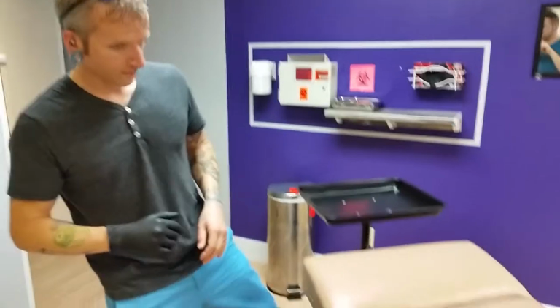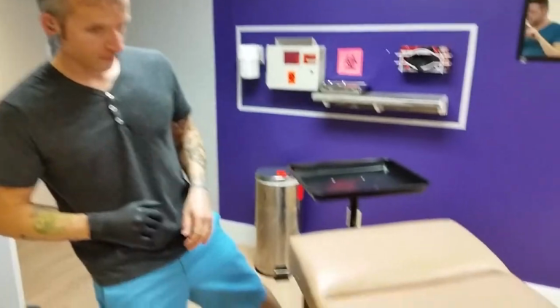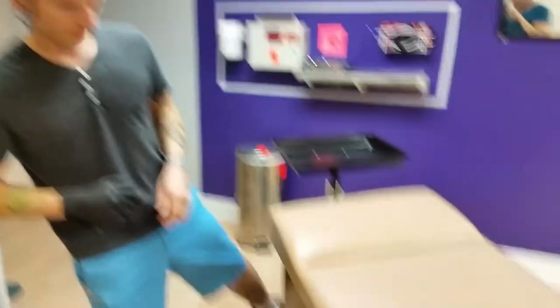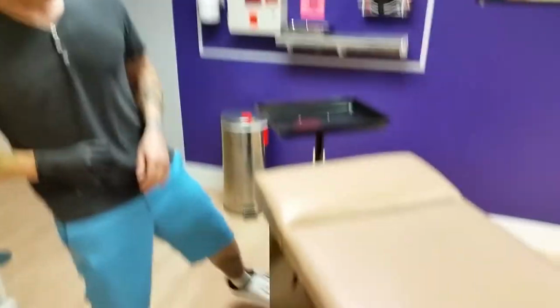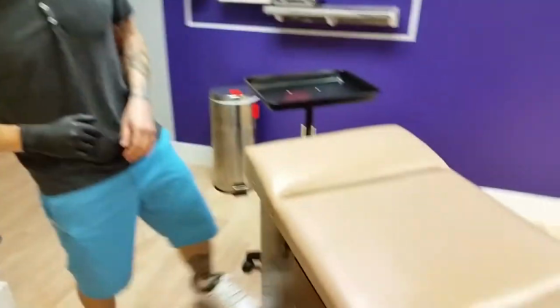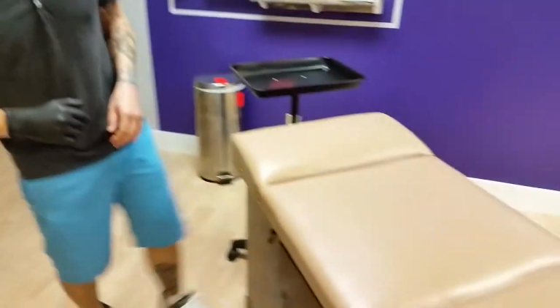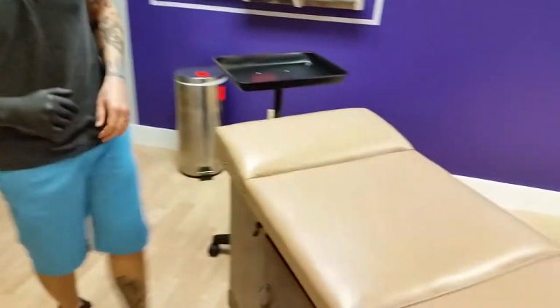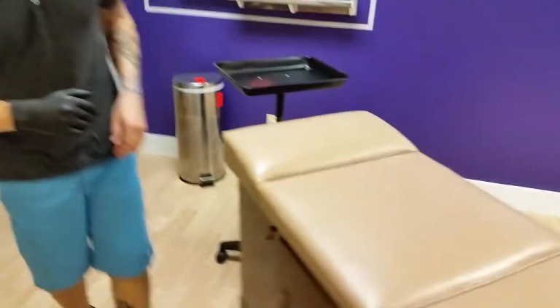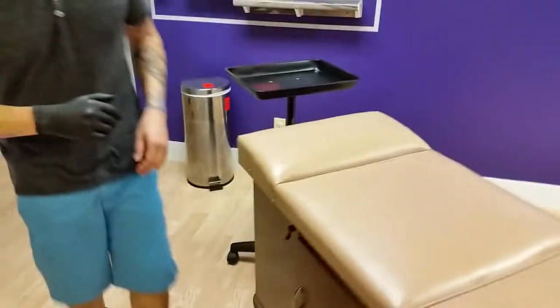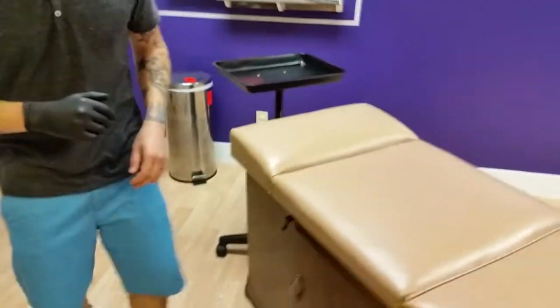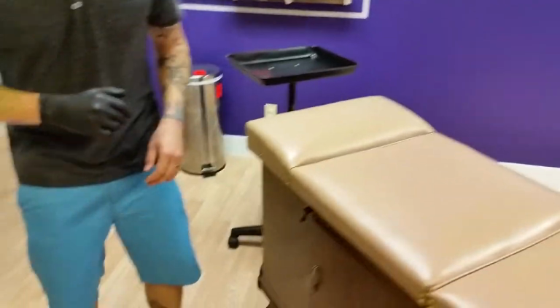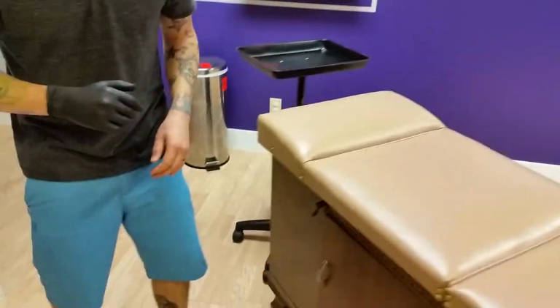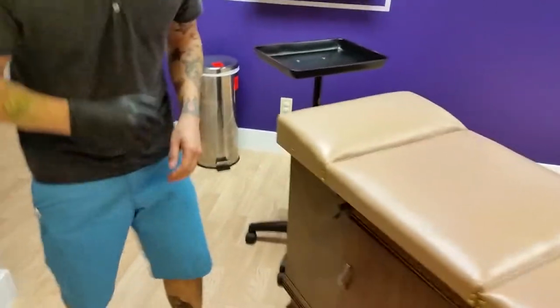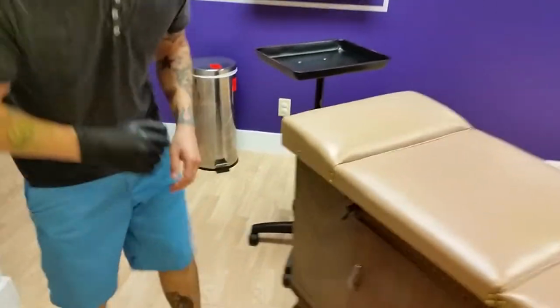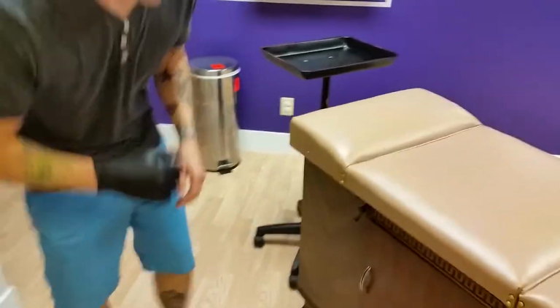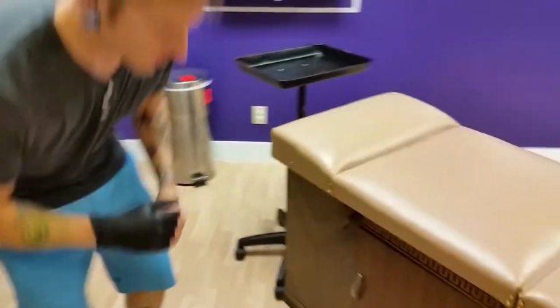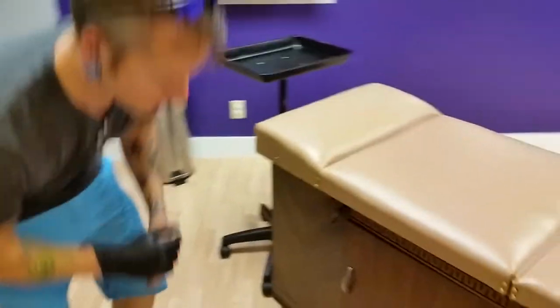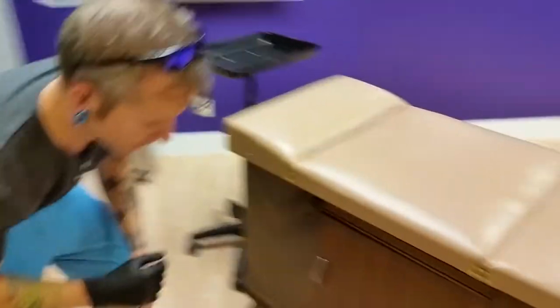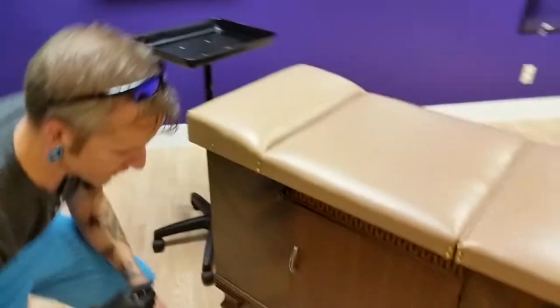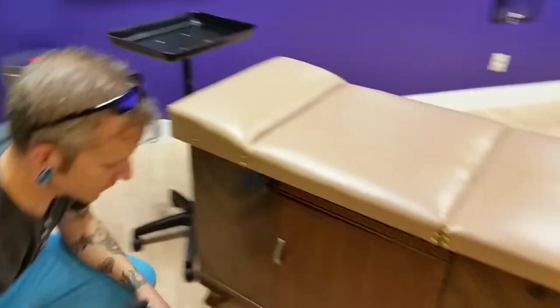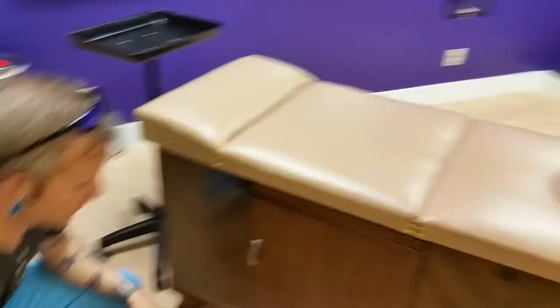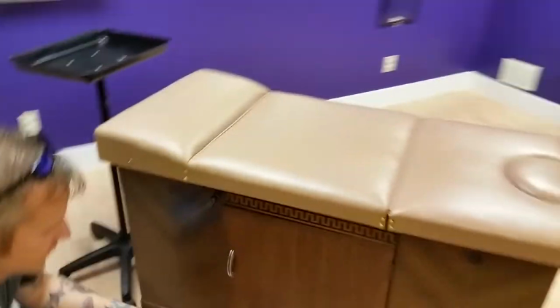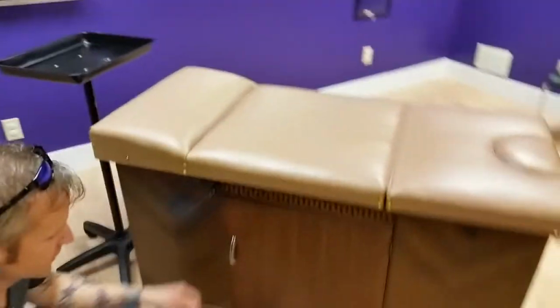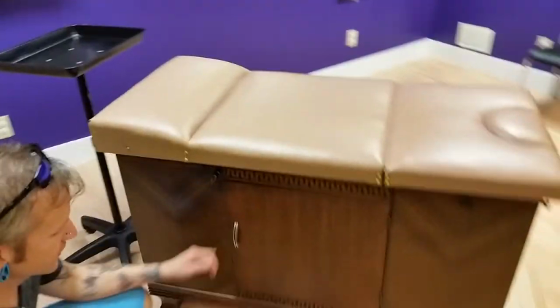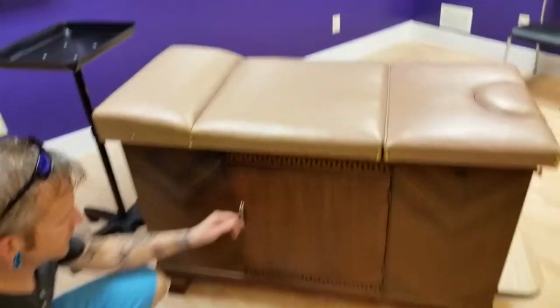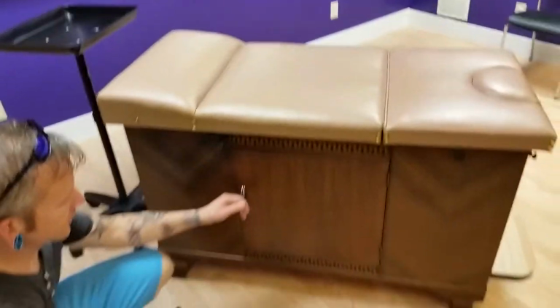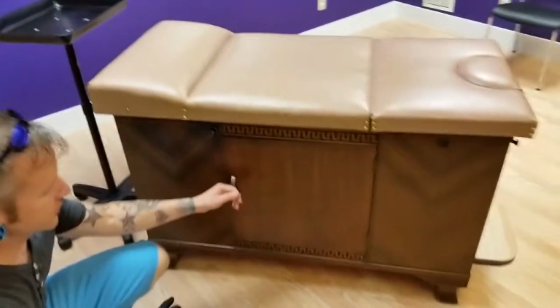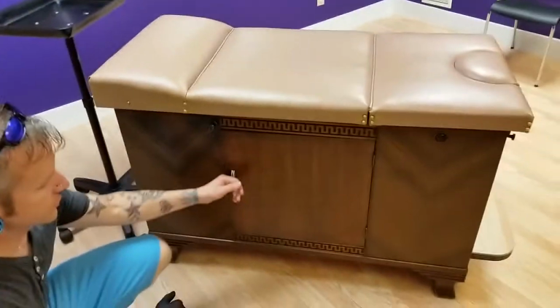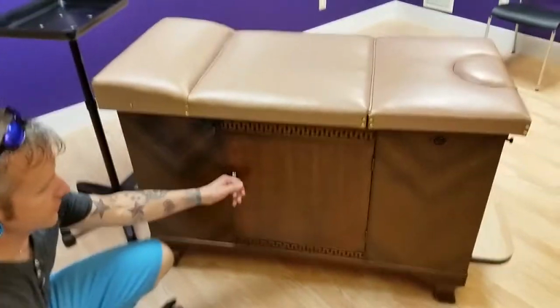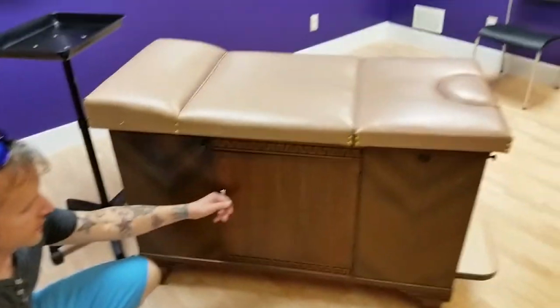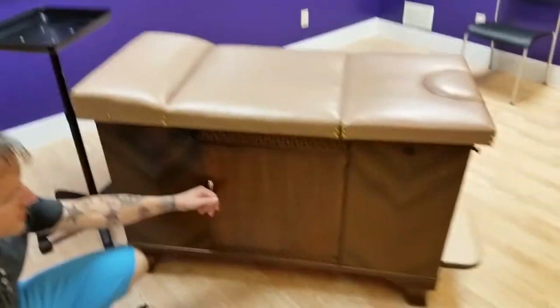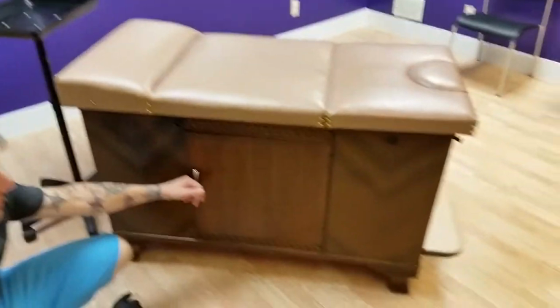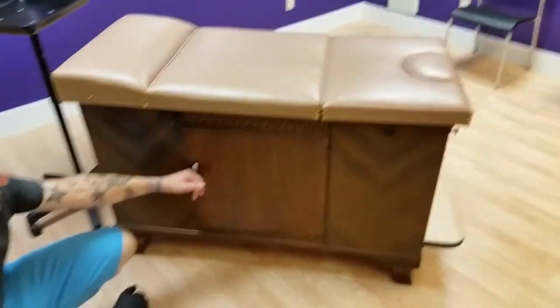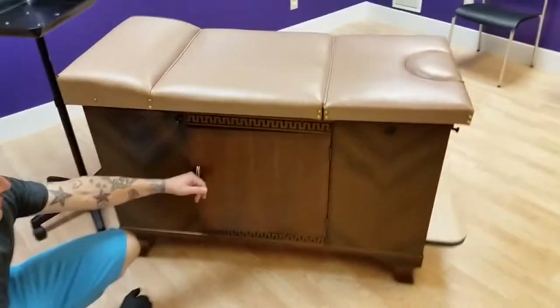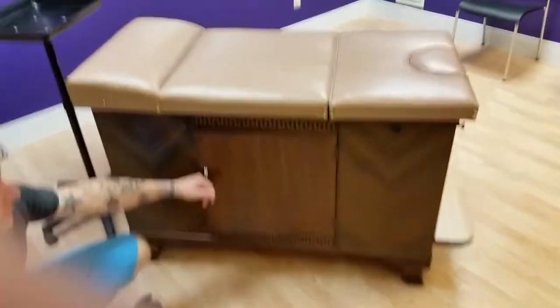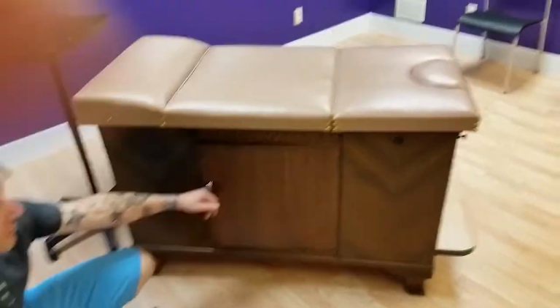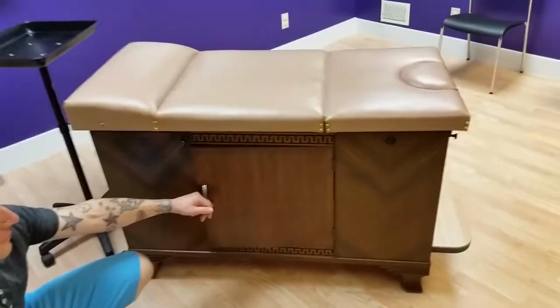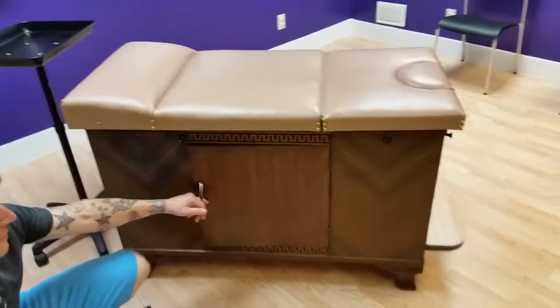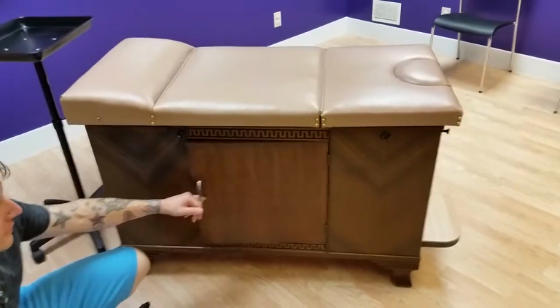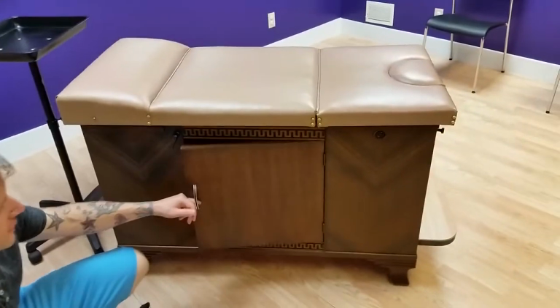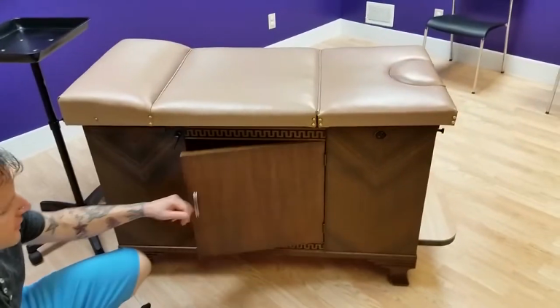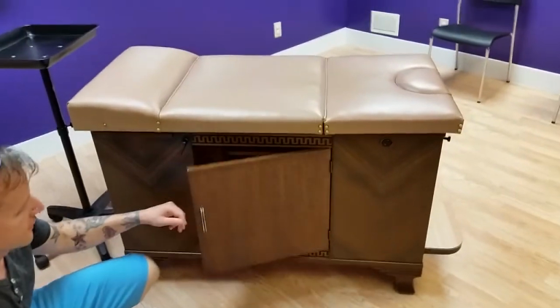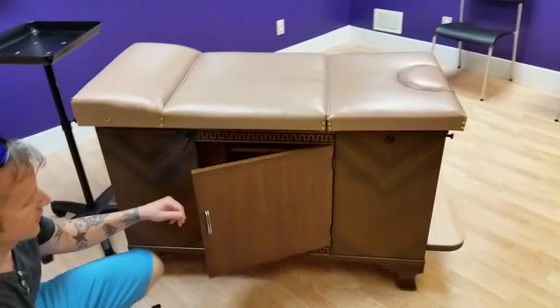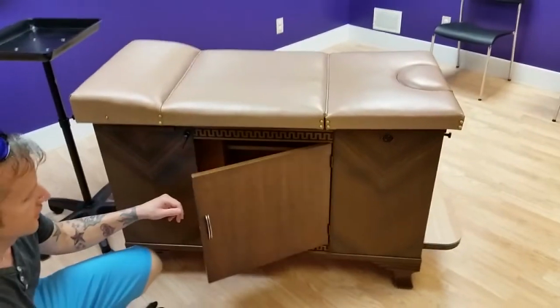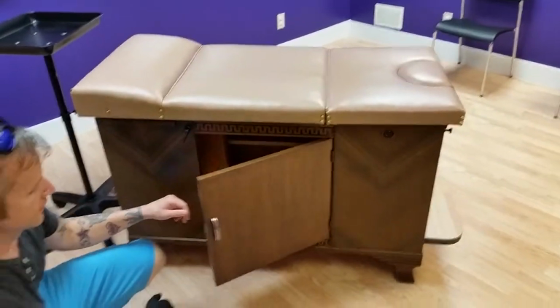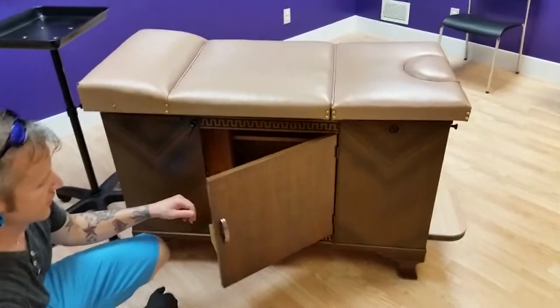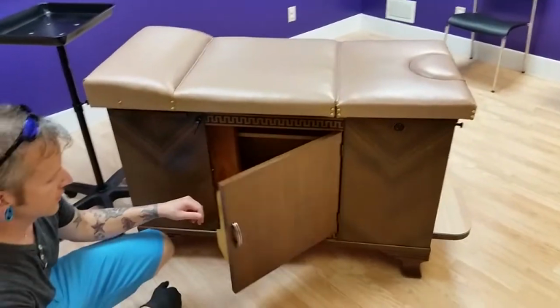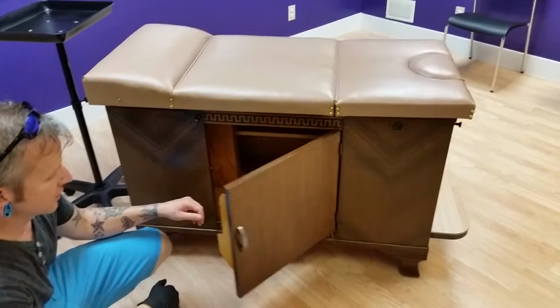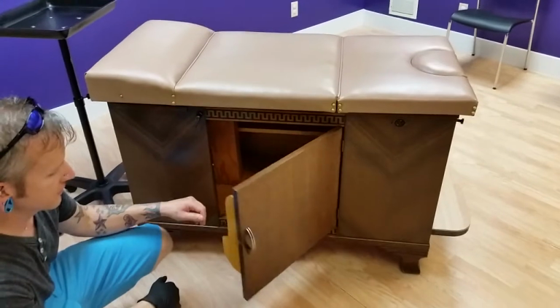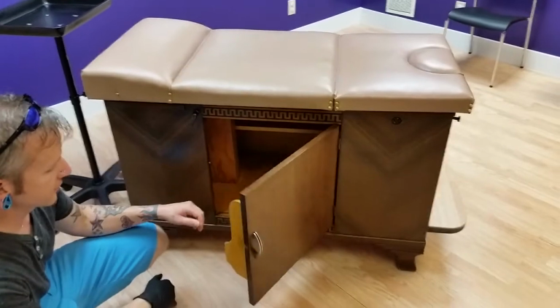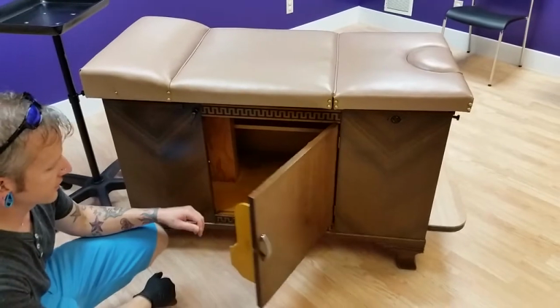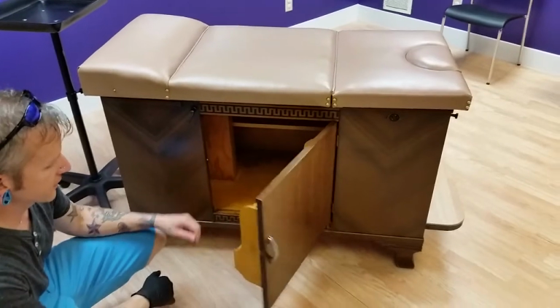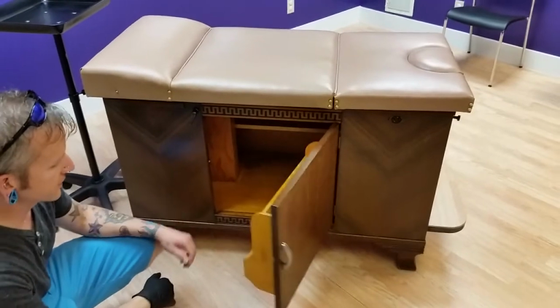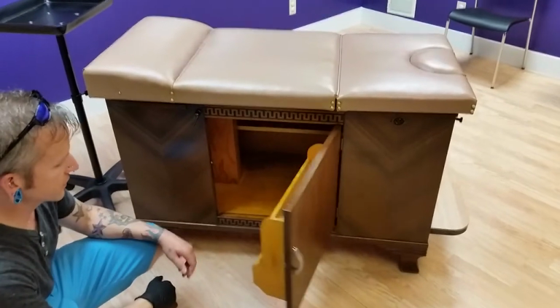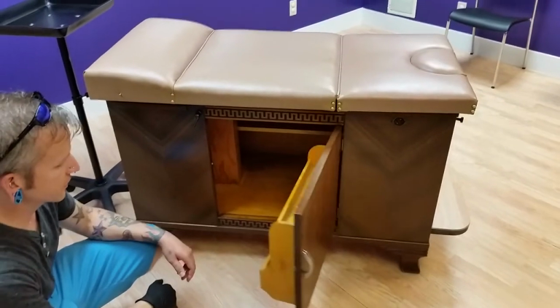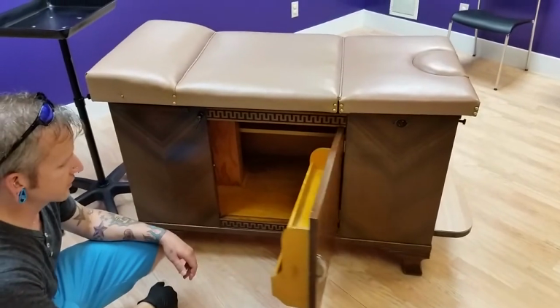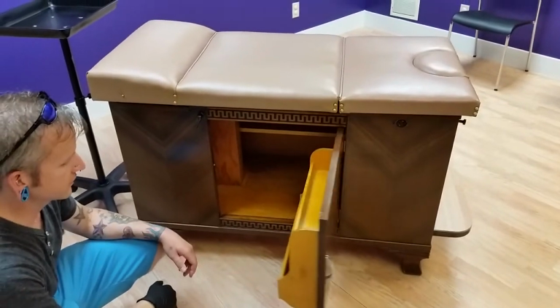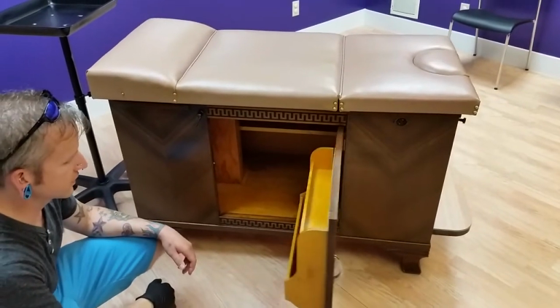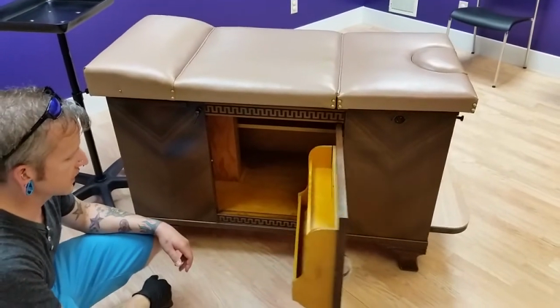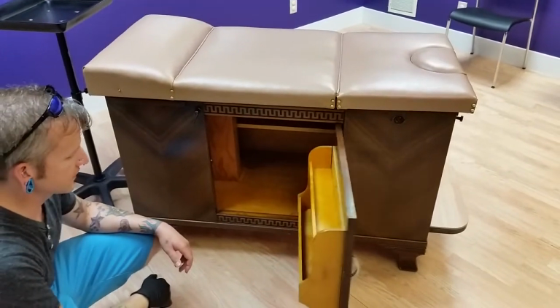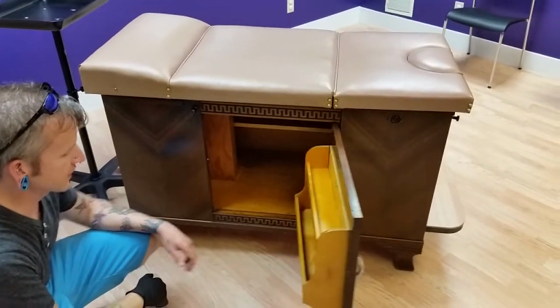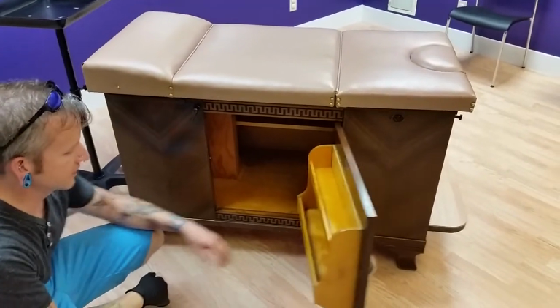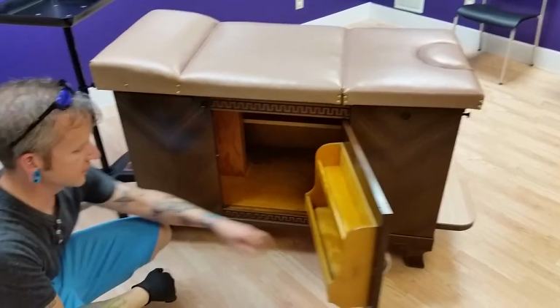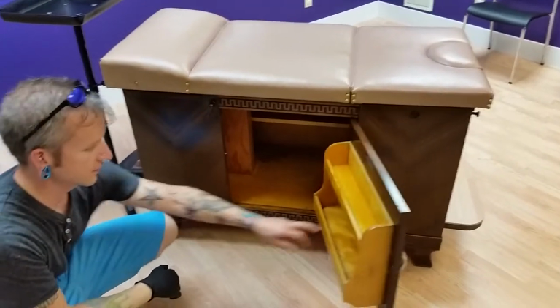This is my piercing table where I do piercings and jewelry insertions. Underneath, nothing gets stored — just keep that empty.